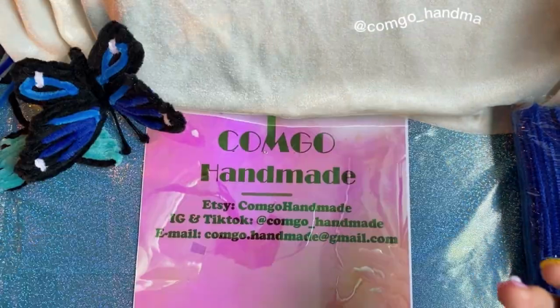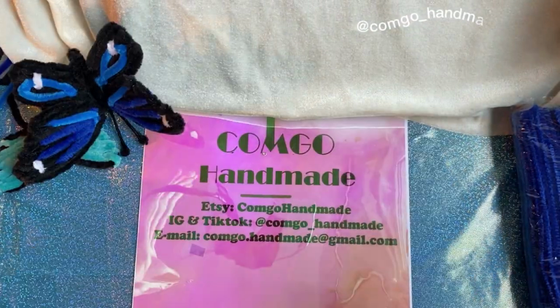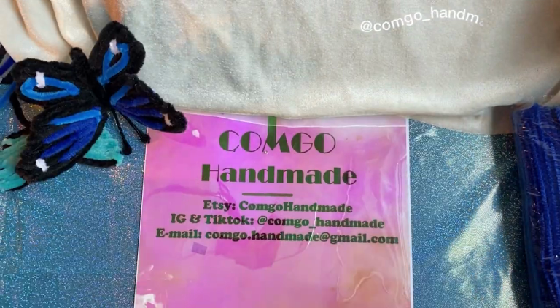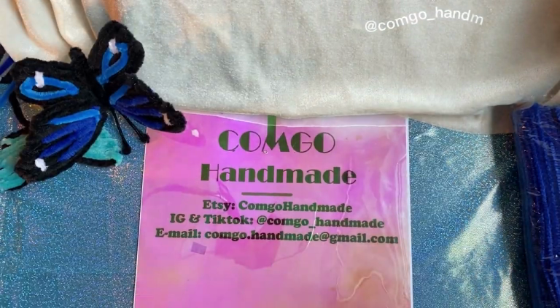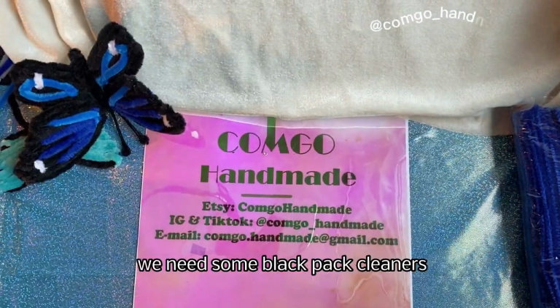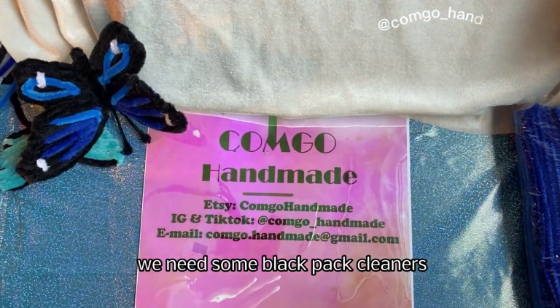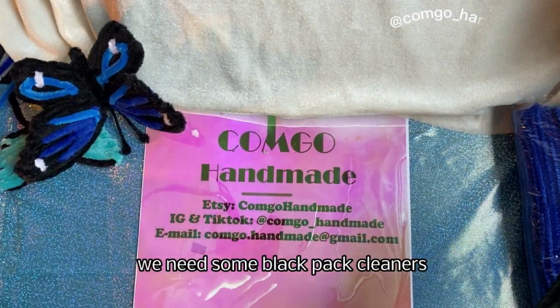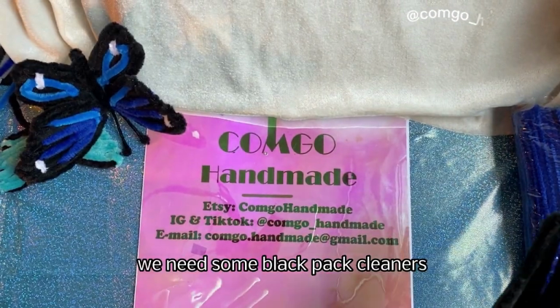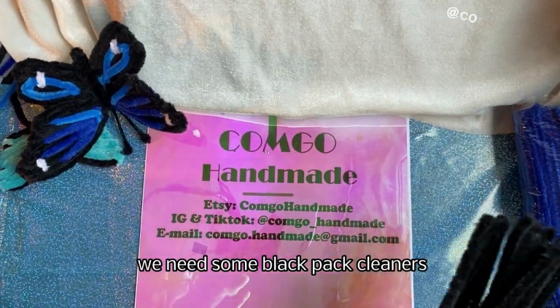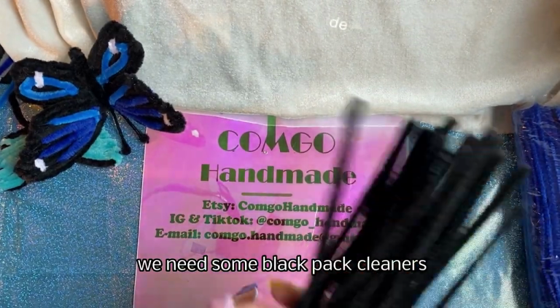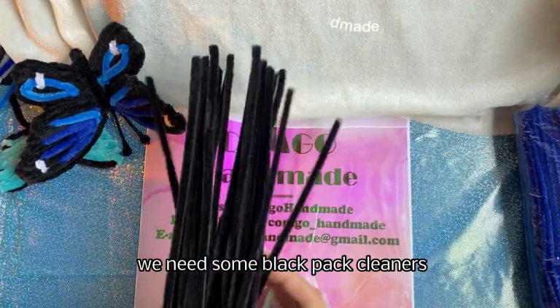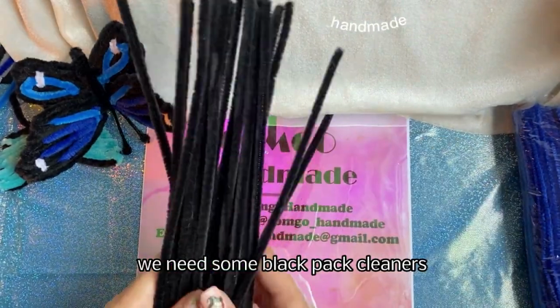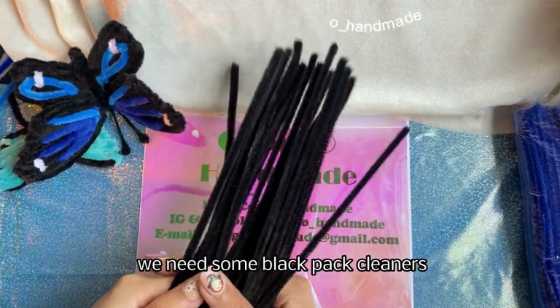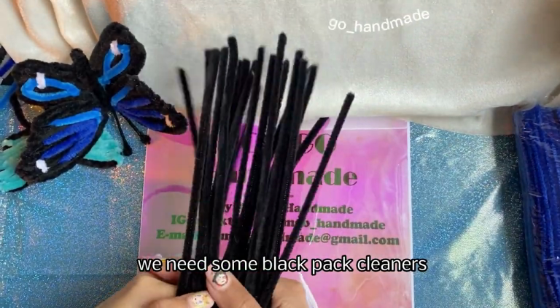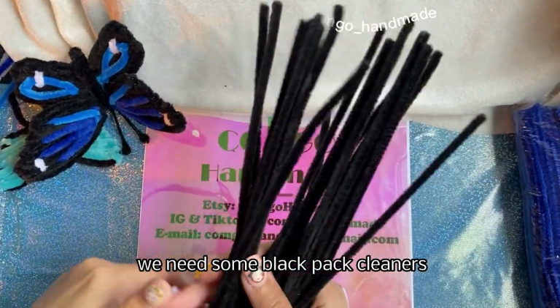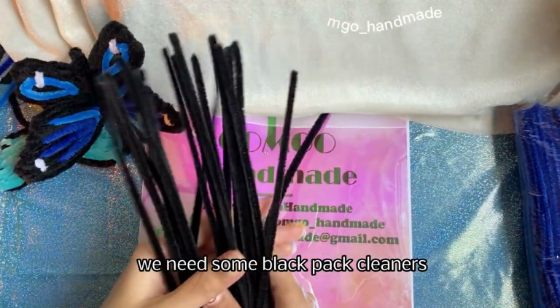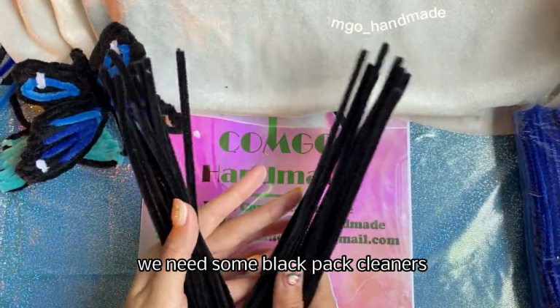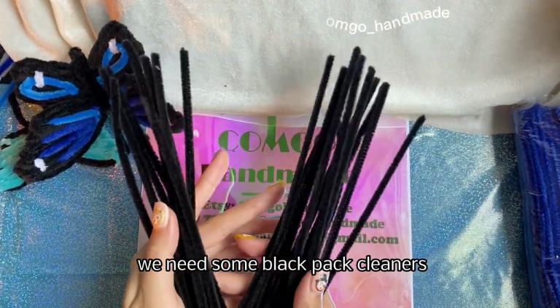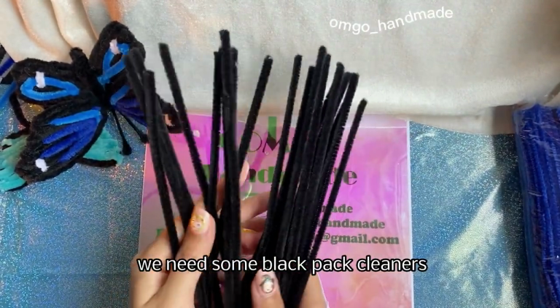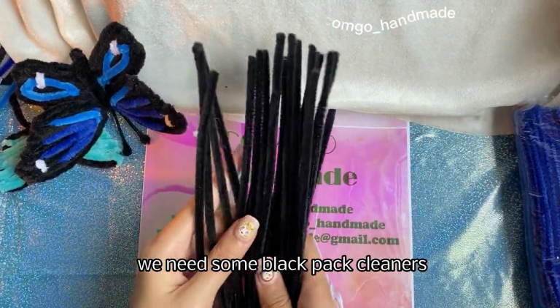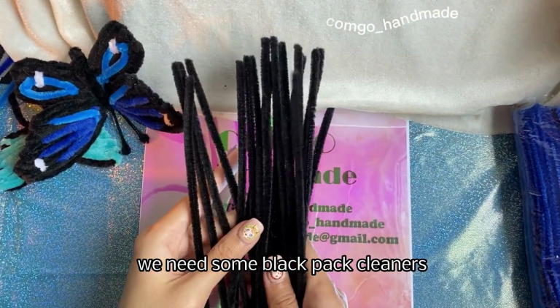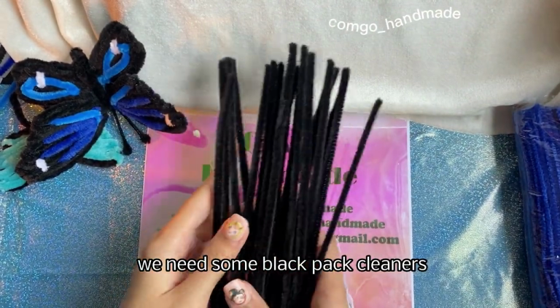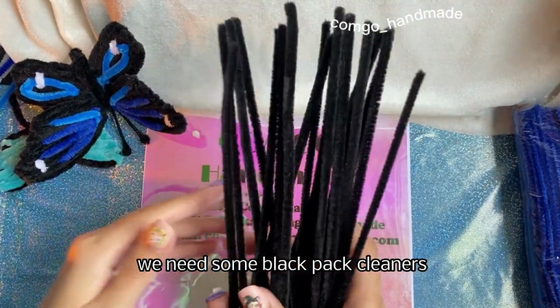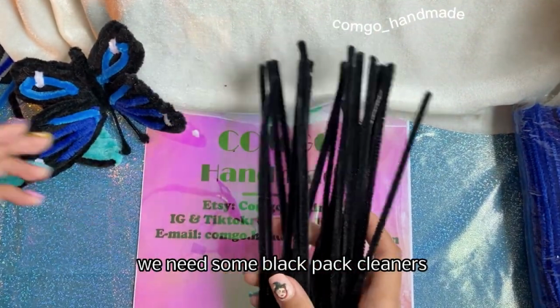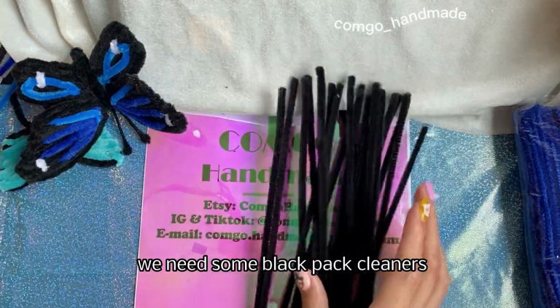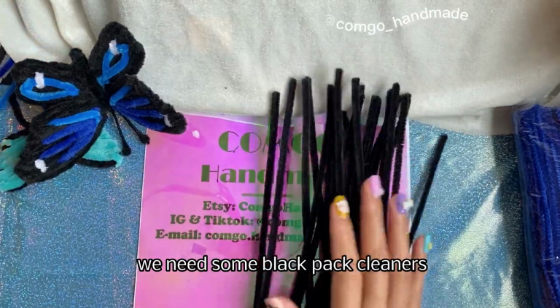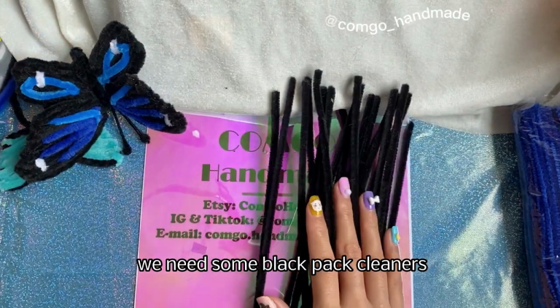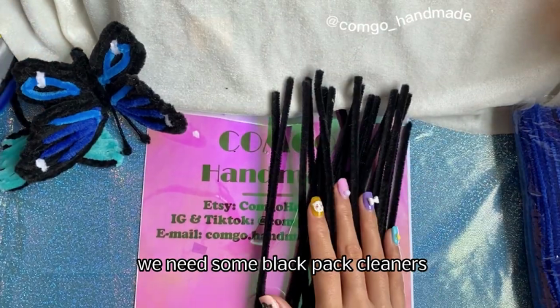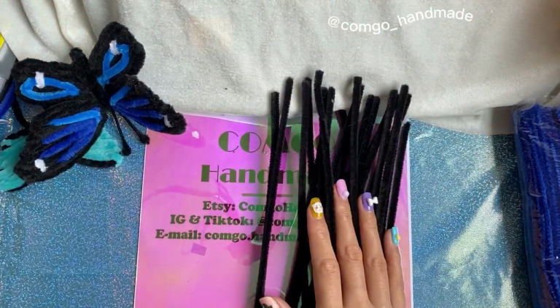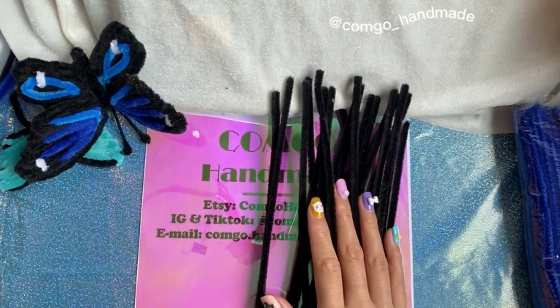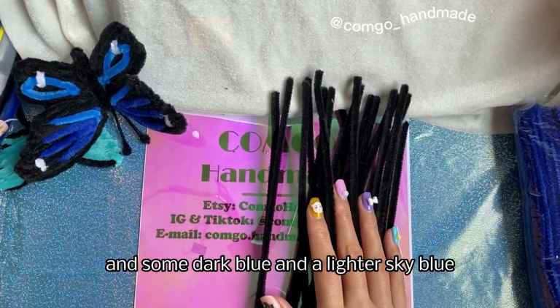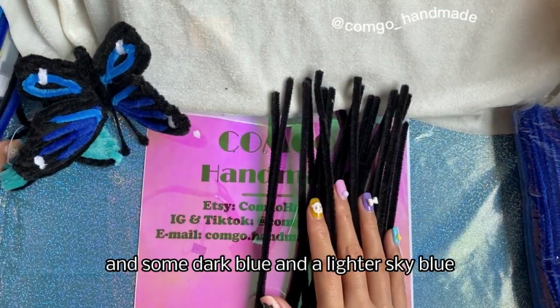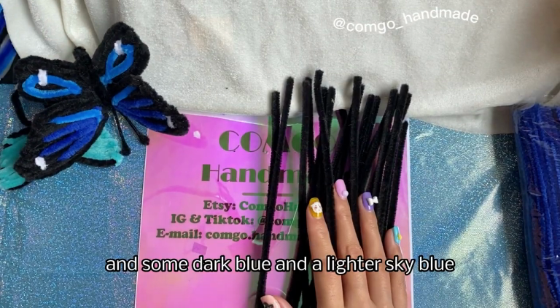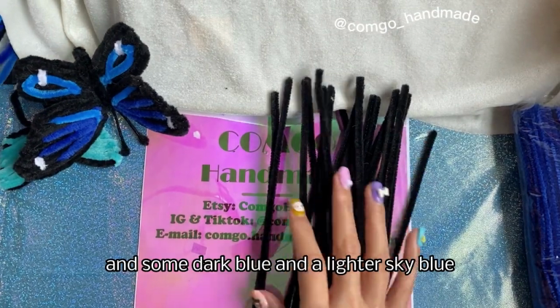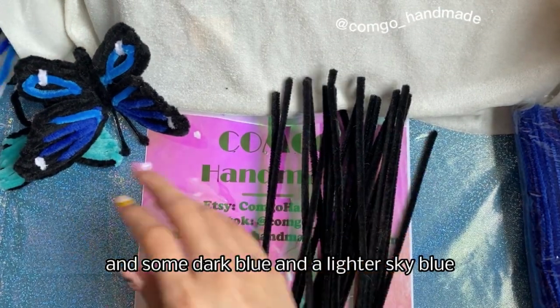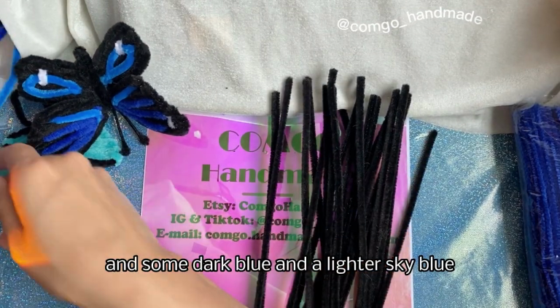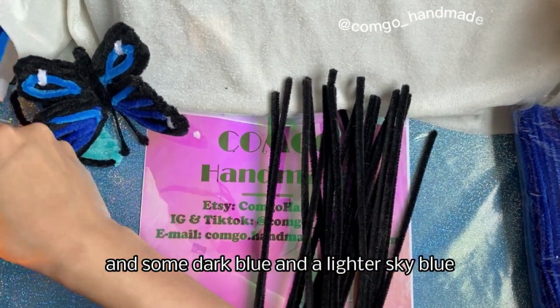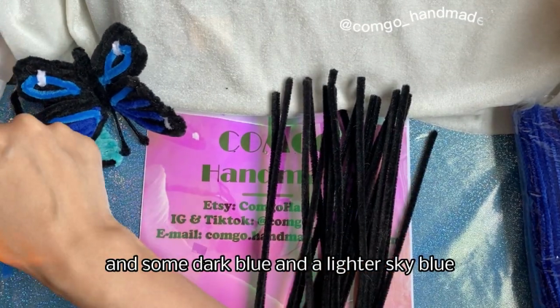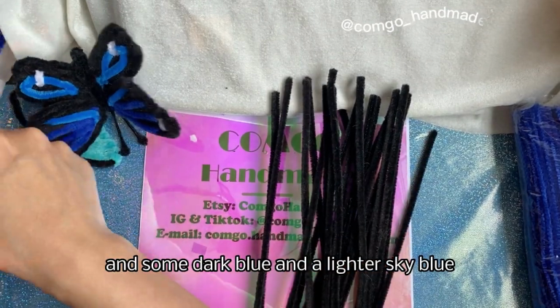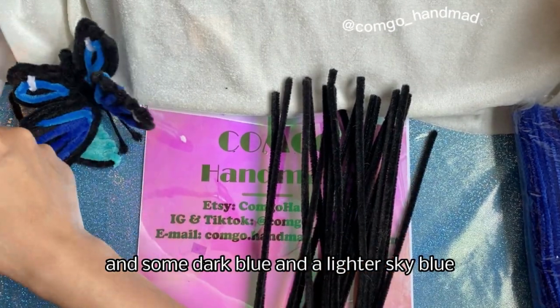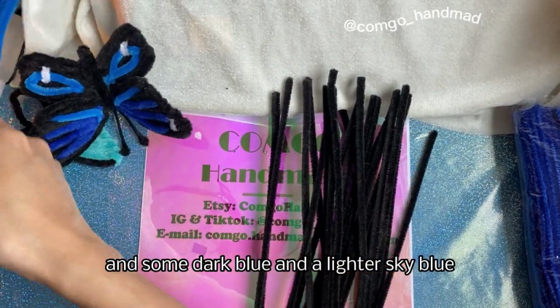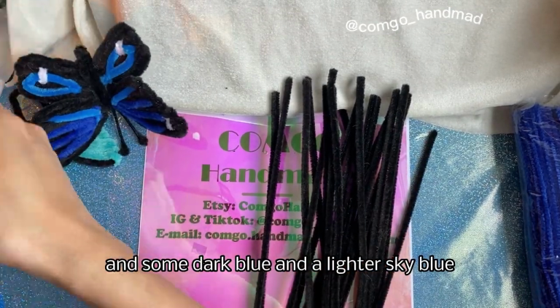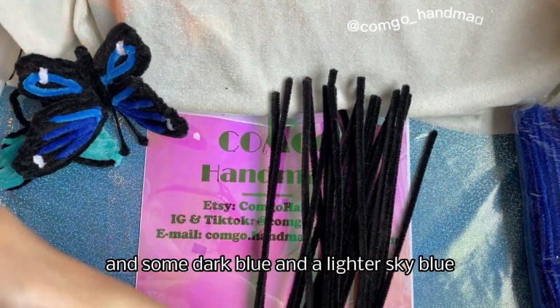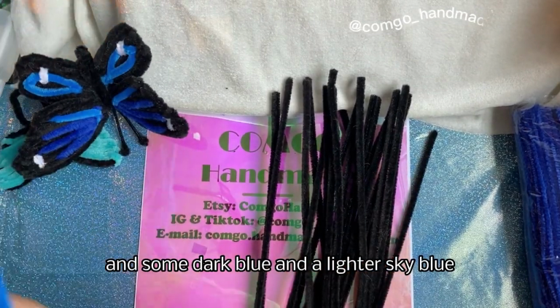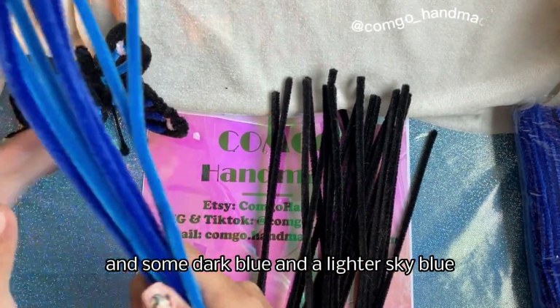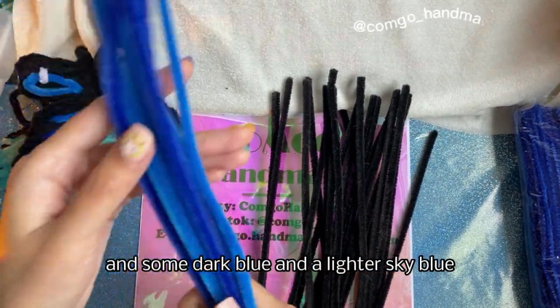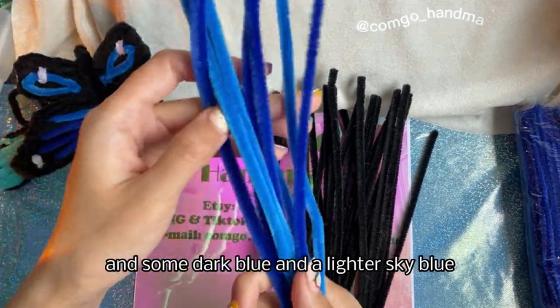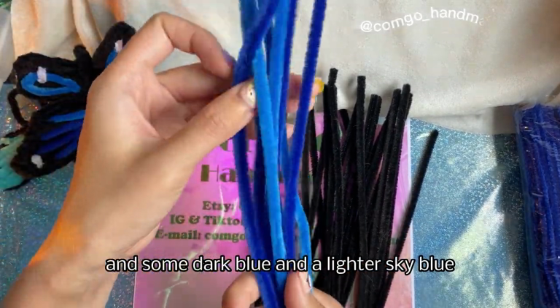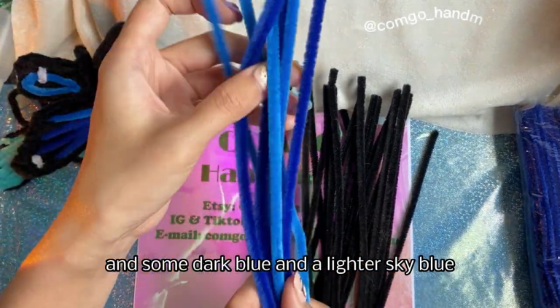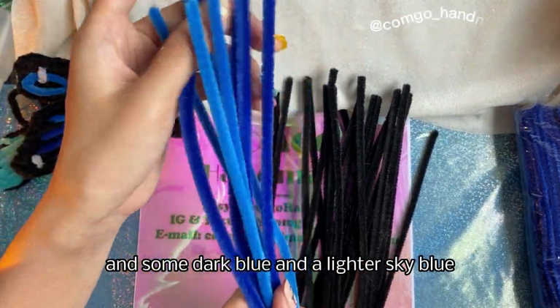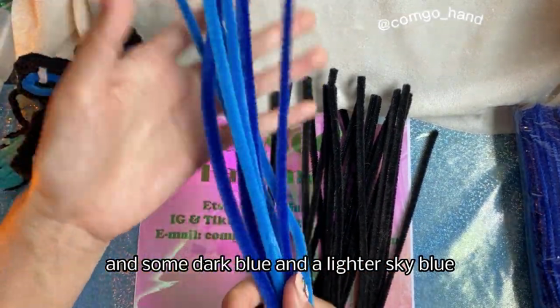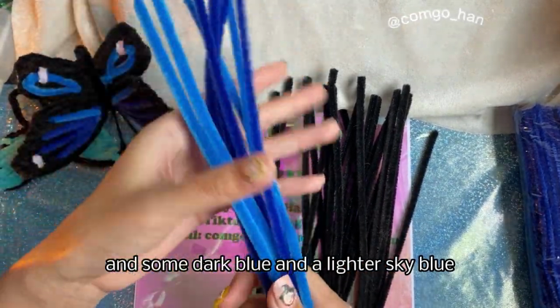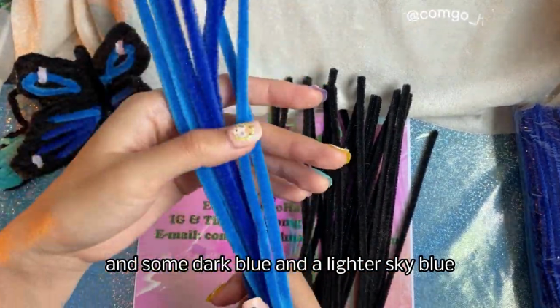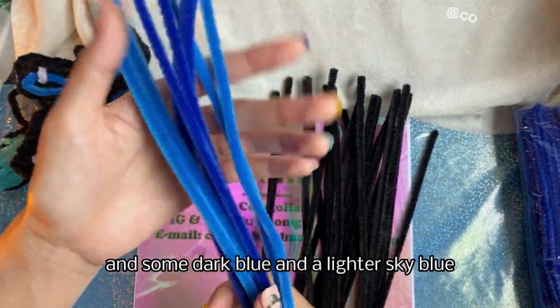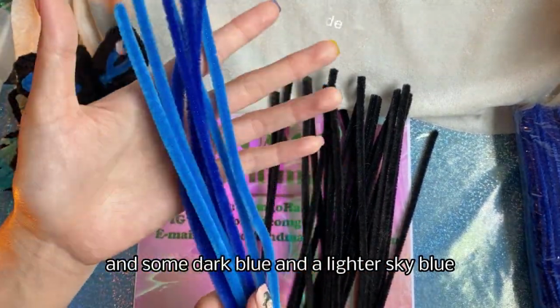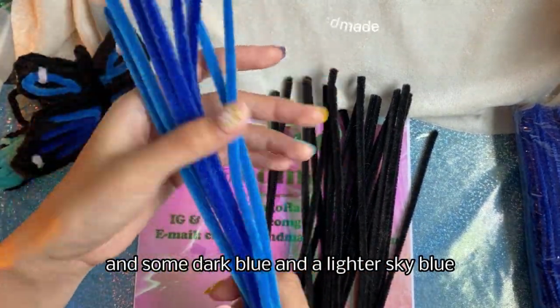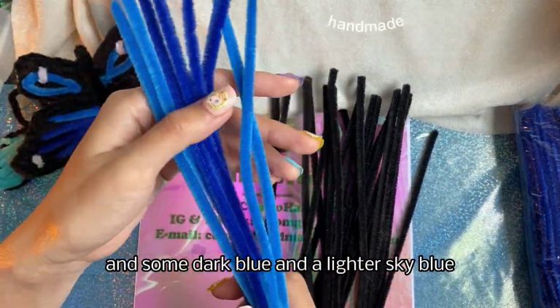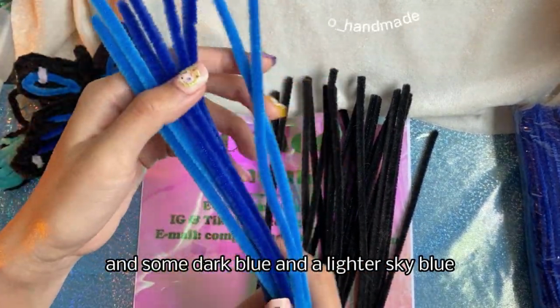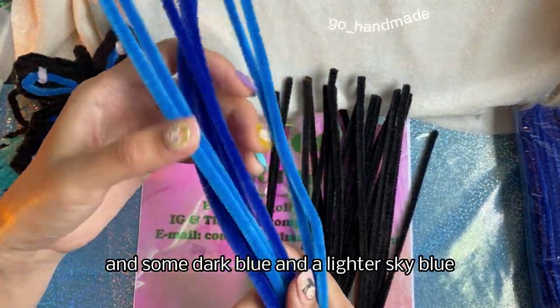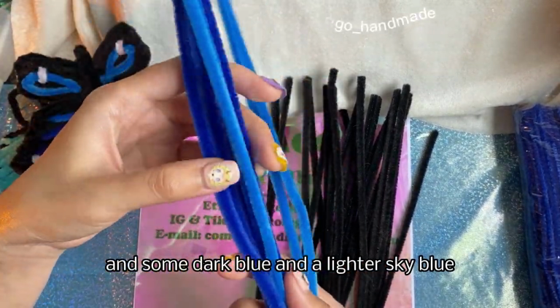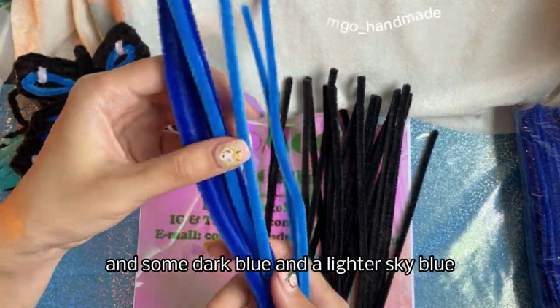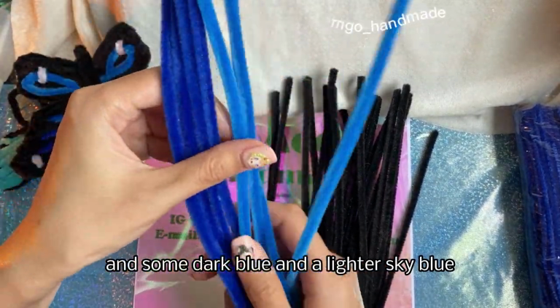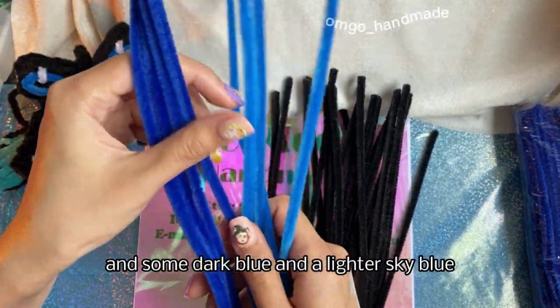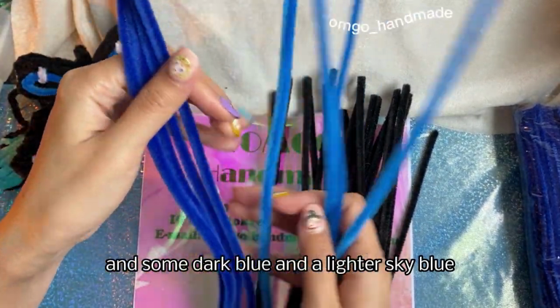We need some black pipe cleaners and some dark blue and lighter sky blue.